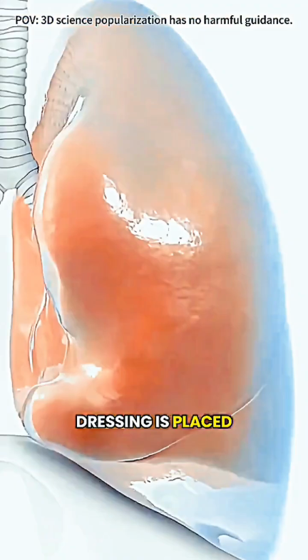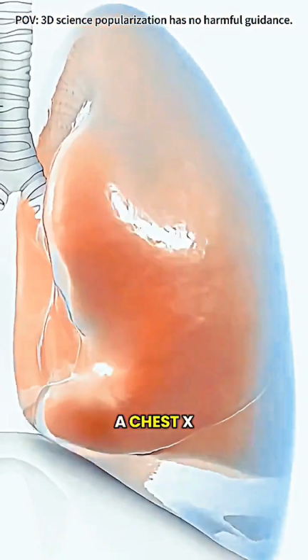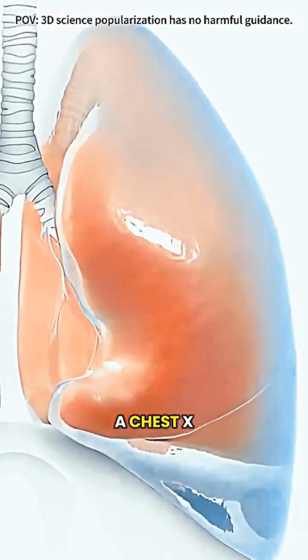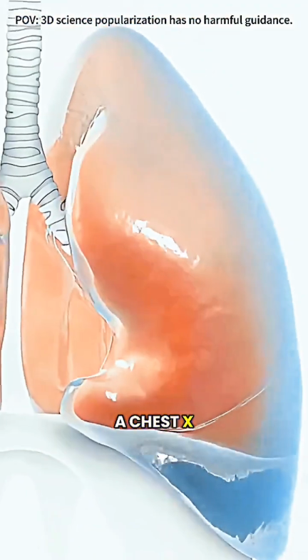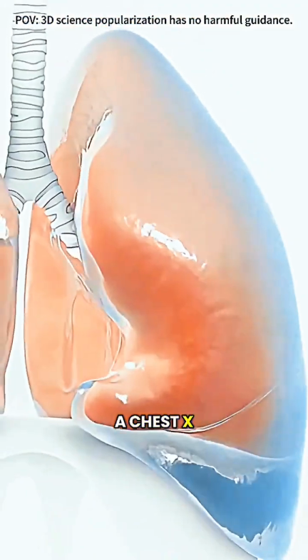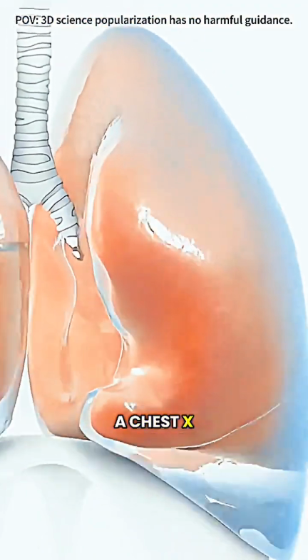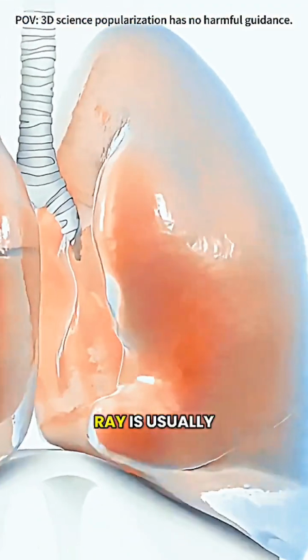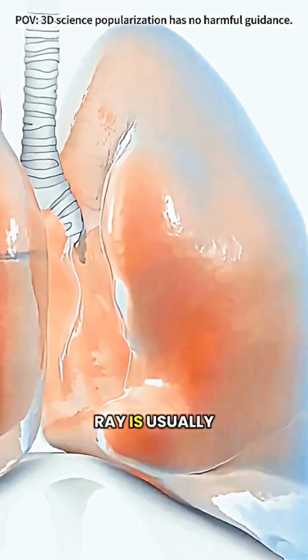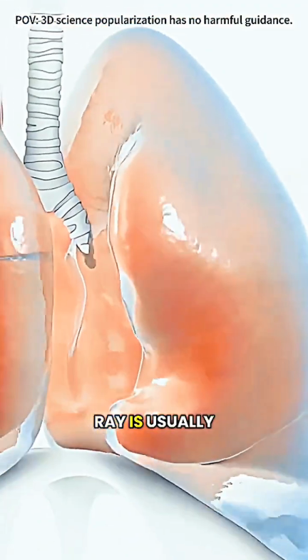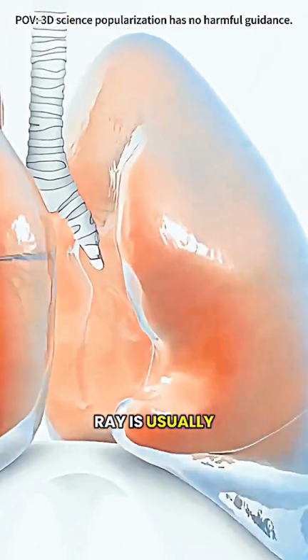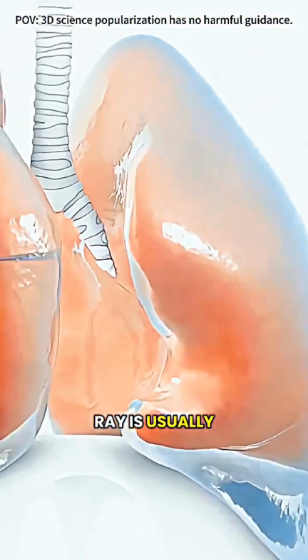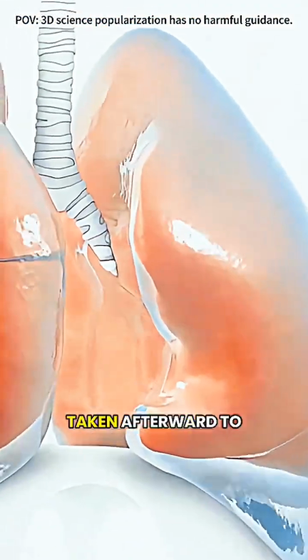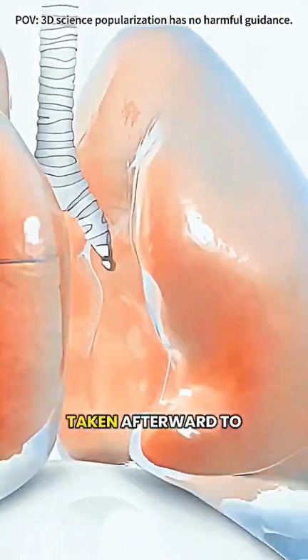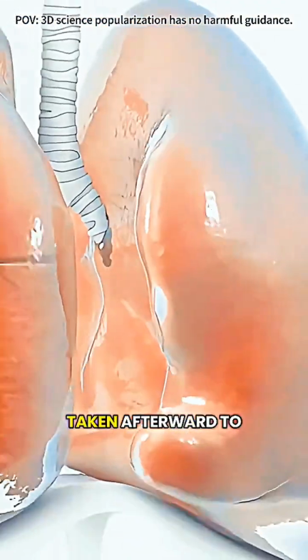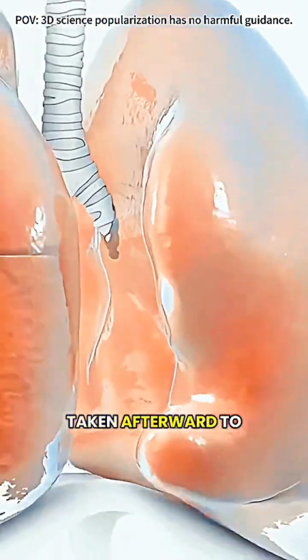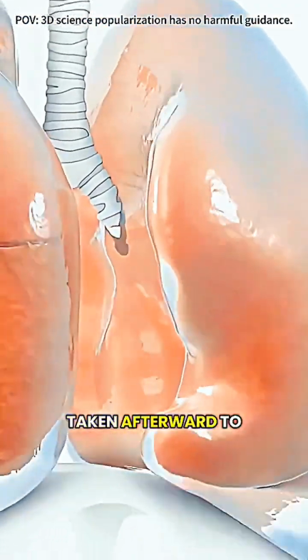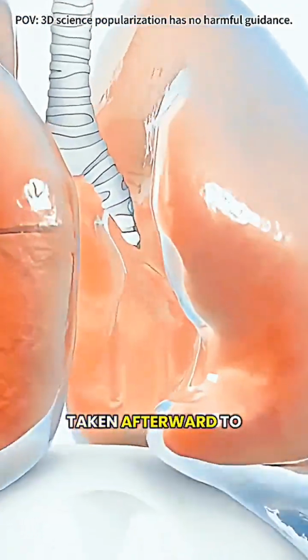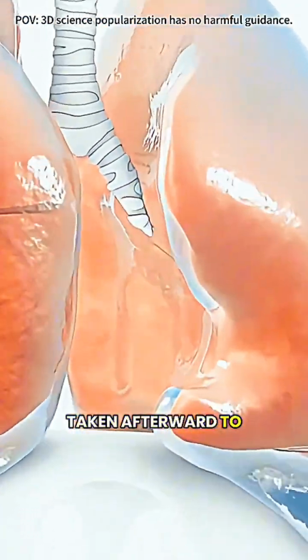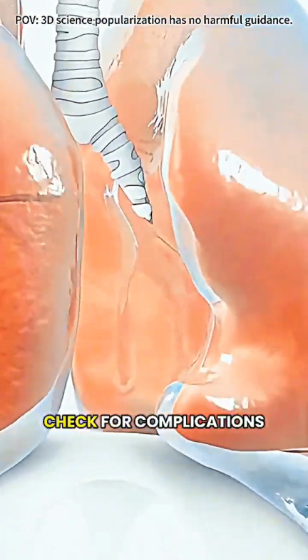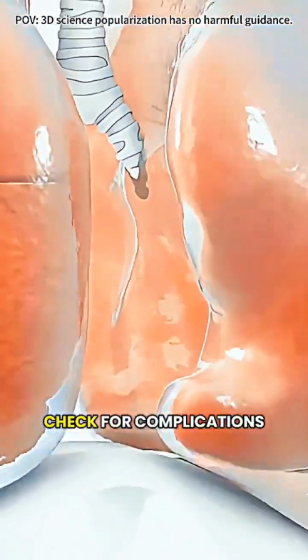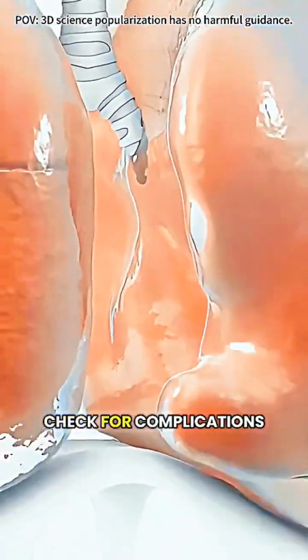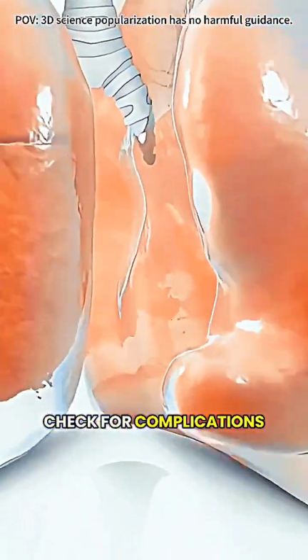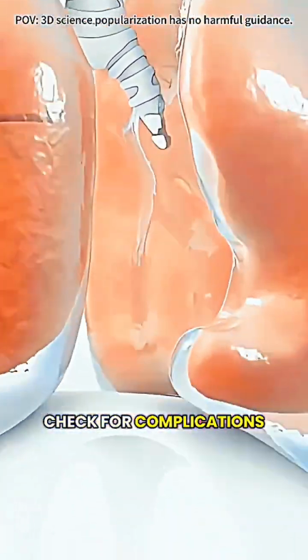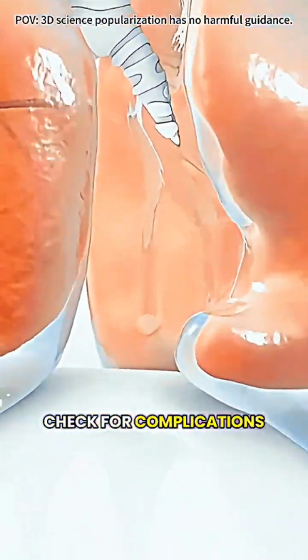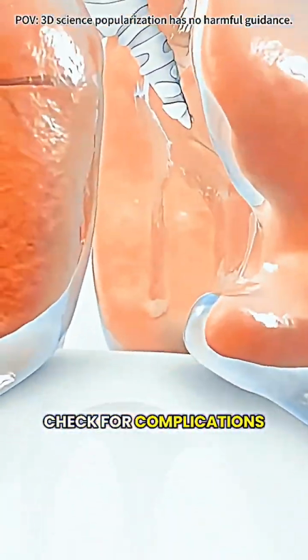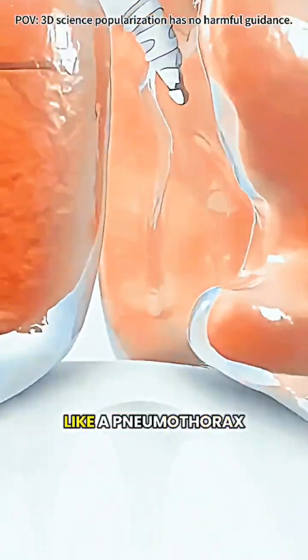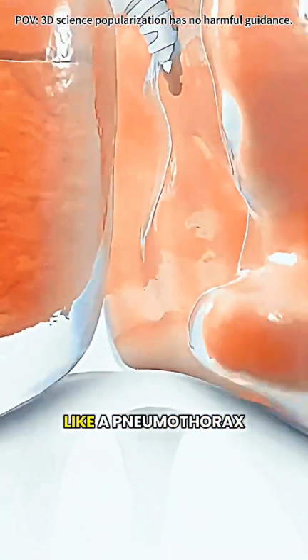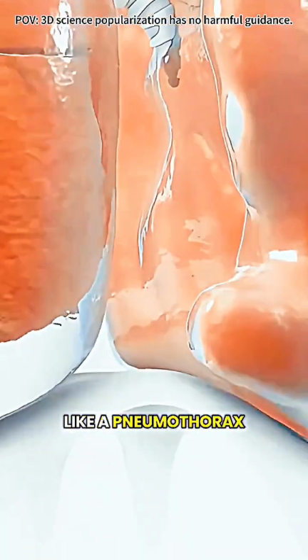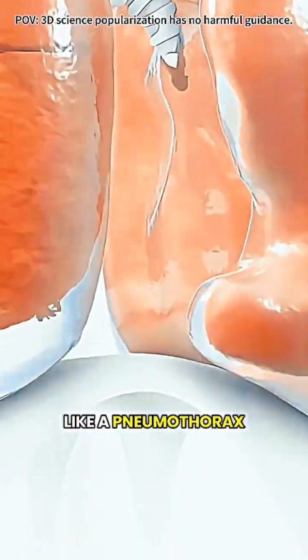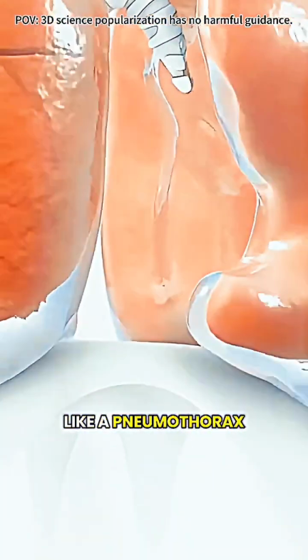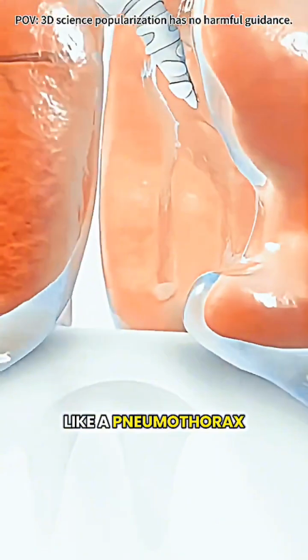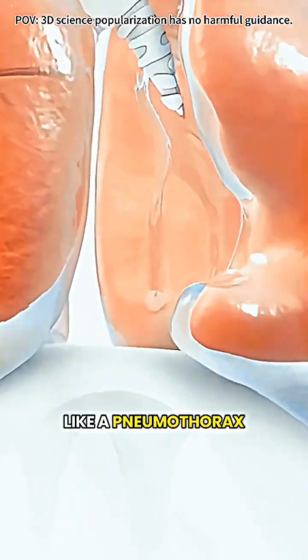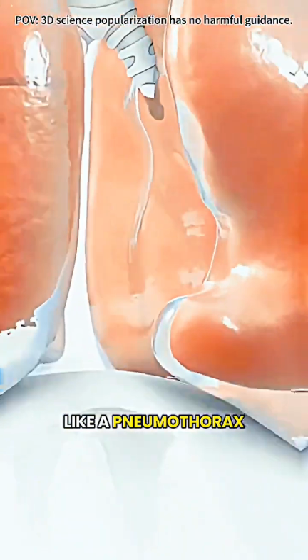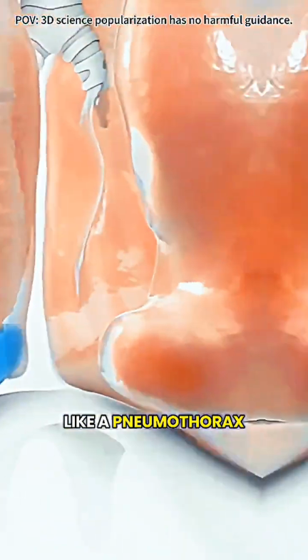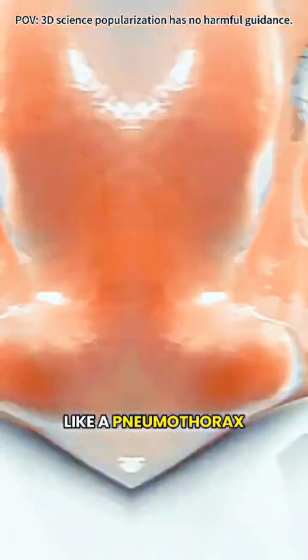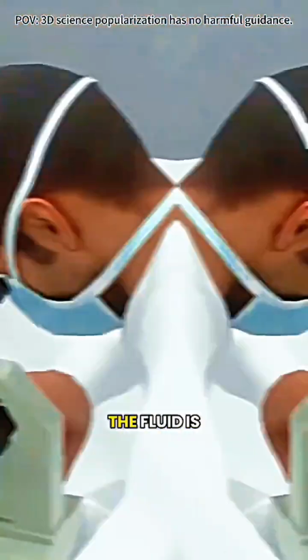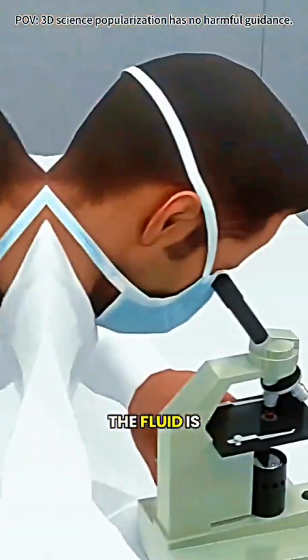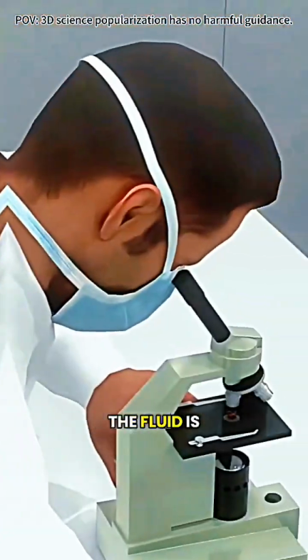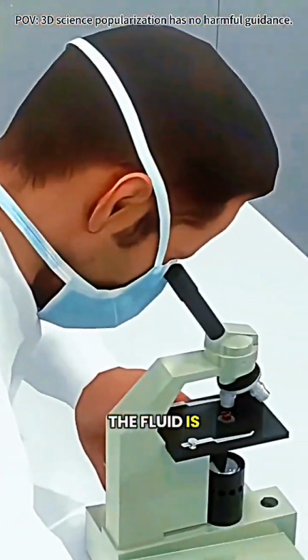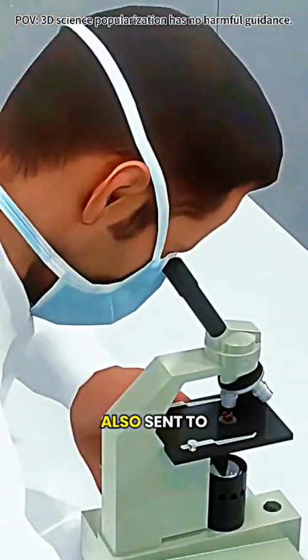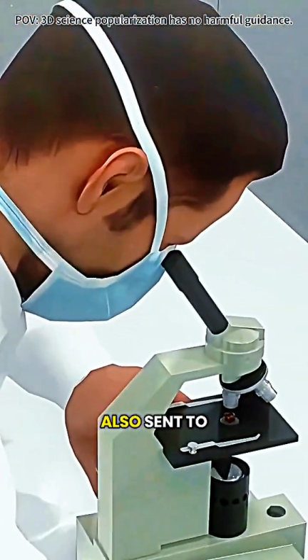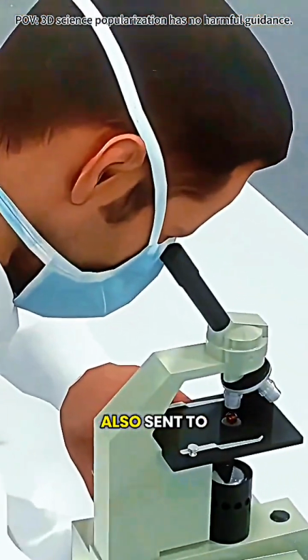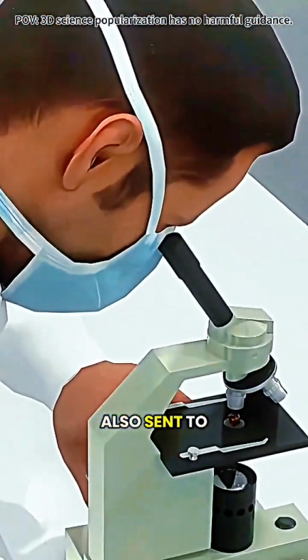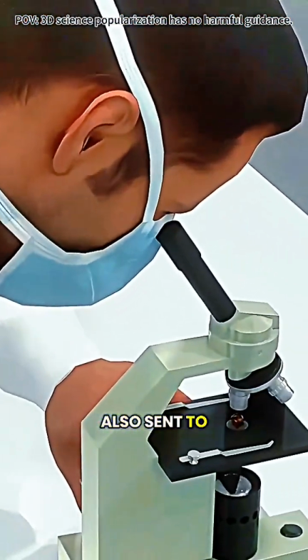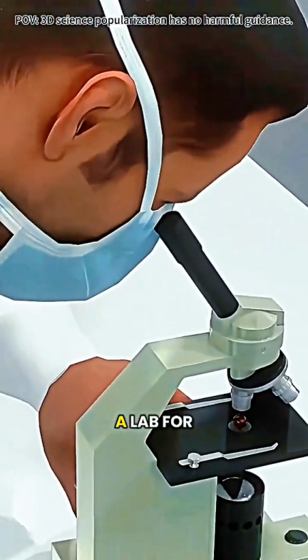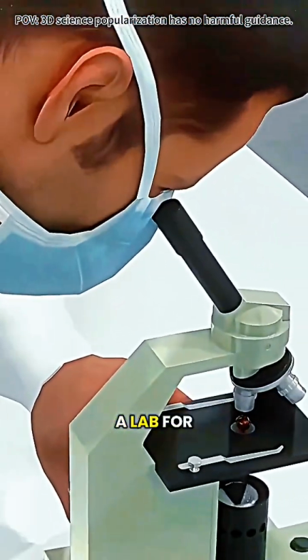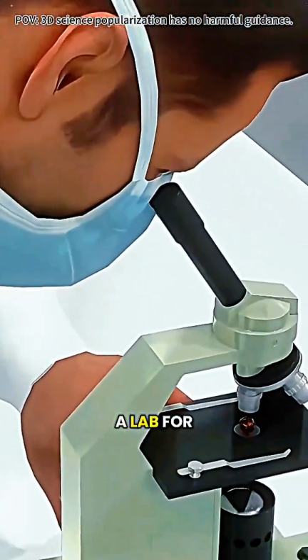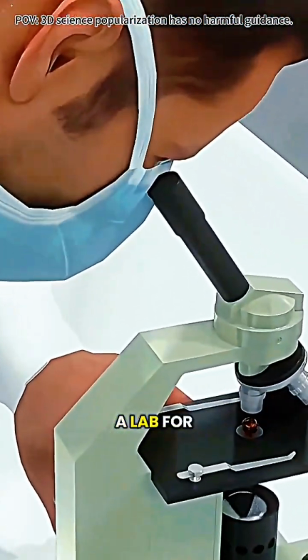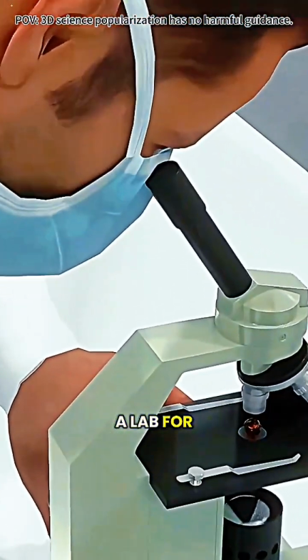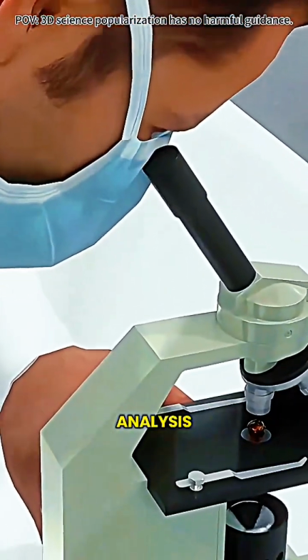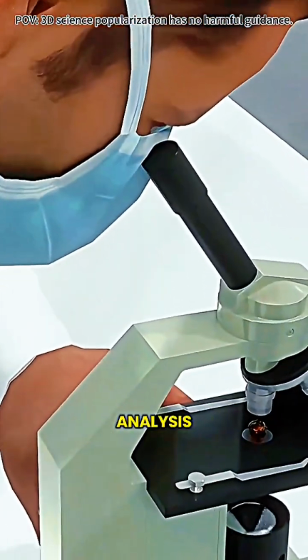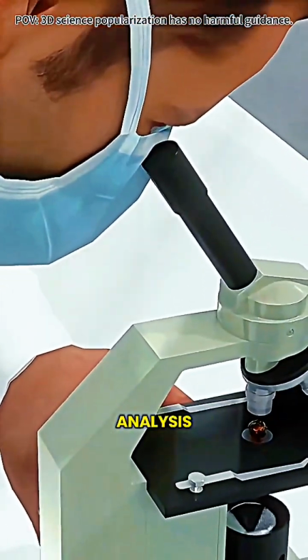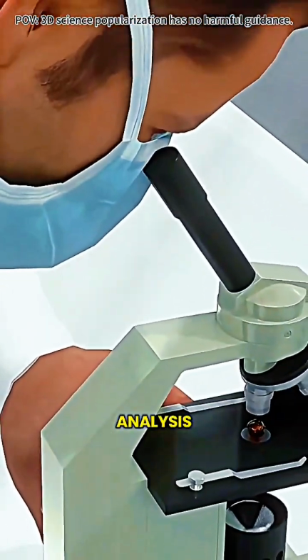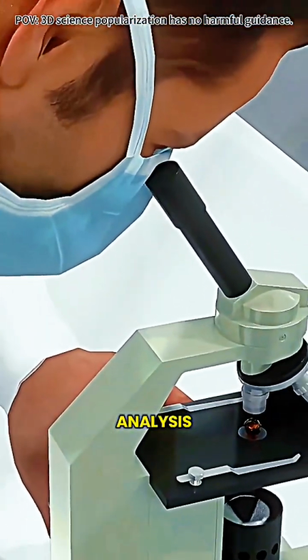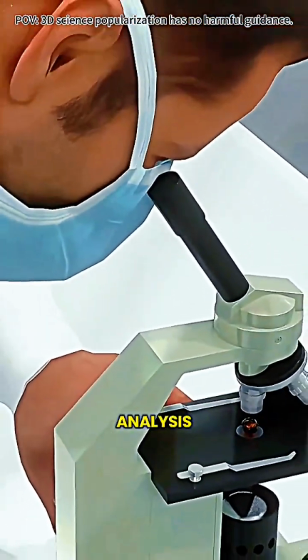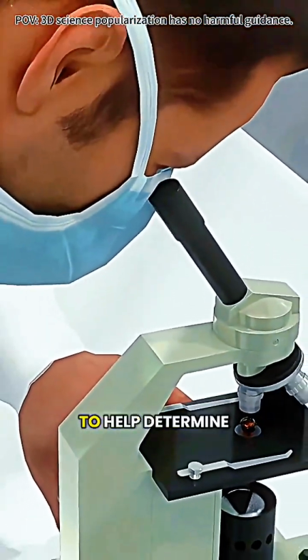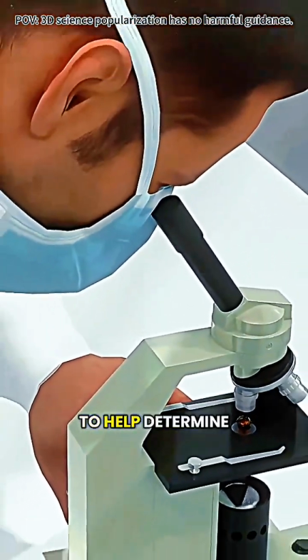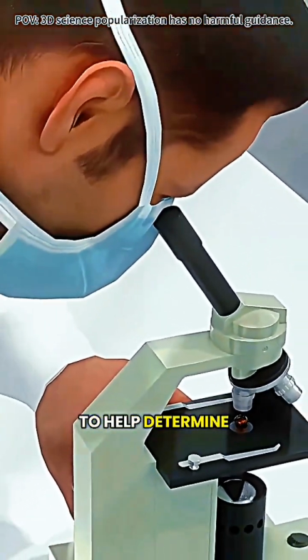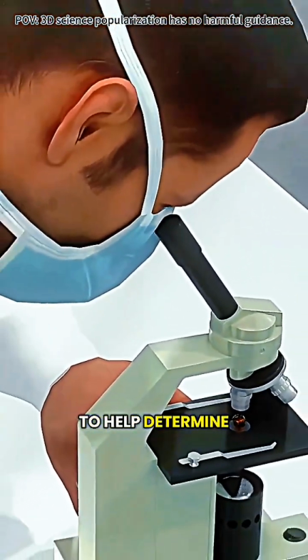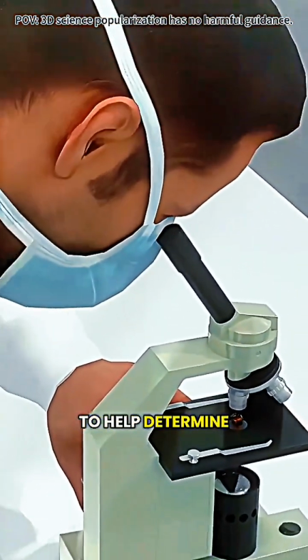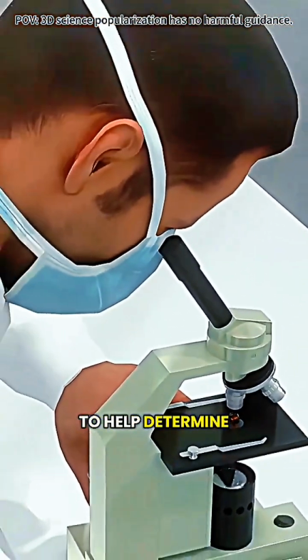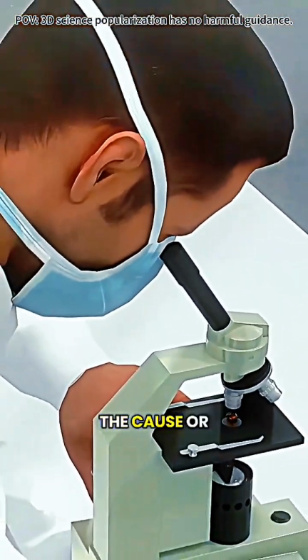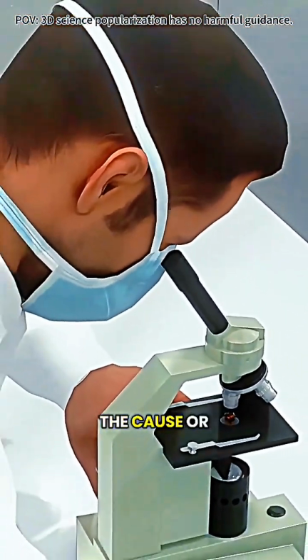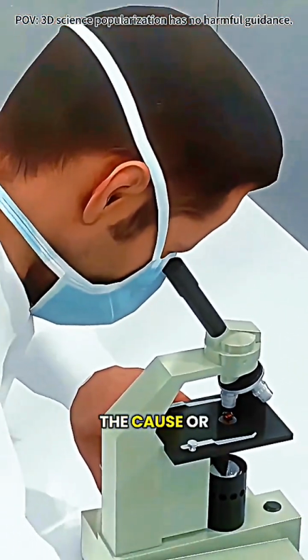A chest X-ray is usually taken afterward to check for complications like a pneumothorax. The fluid is also sent to a lab for analysis to help determine the cause.